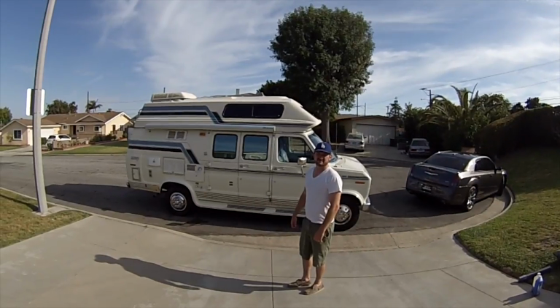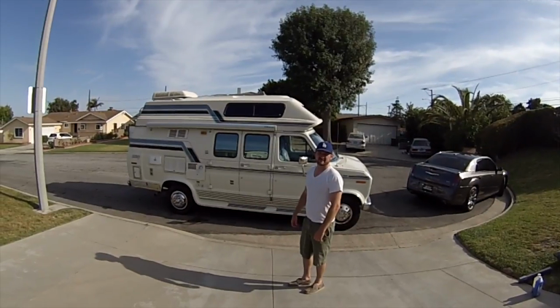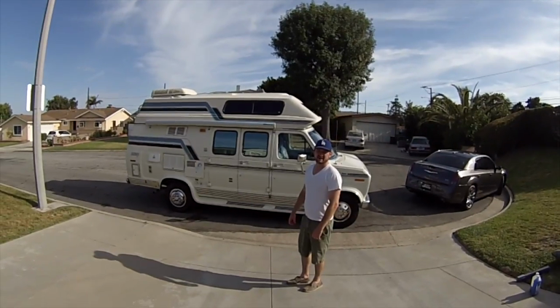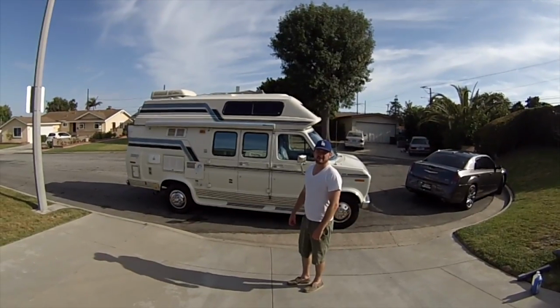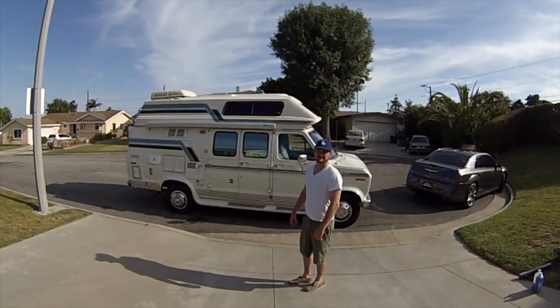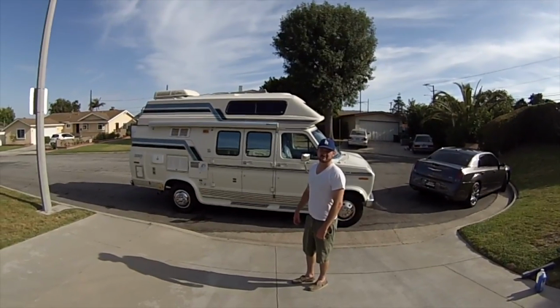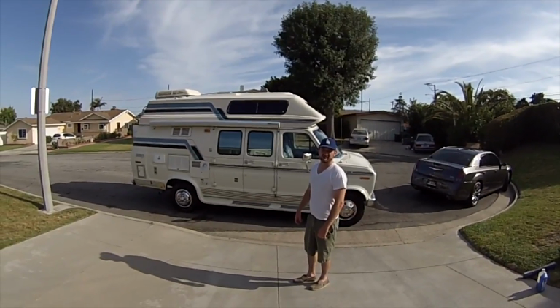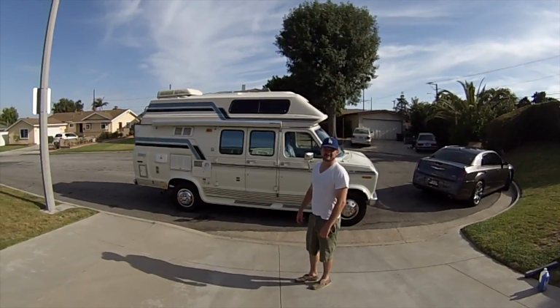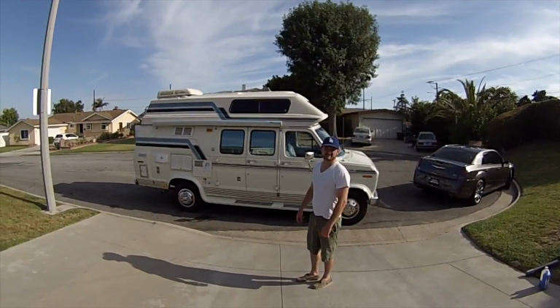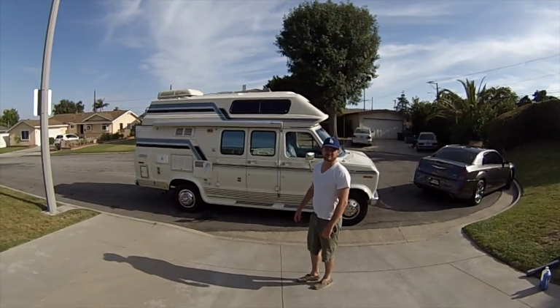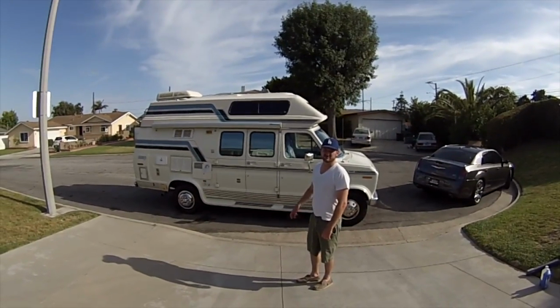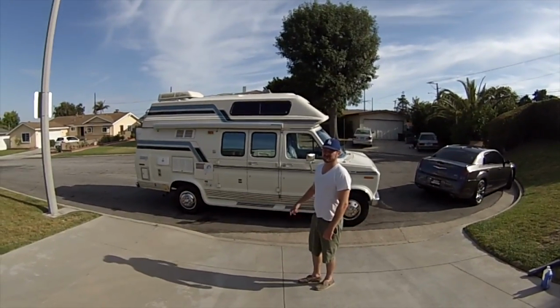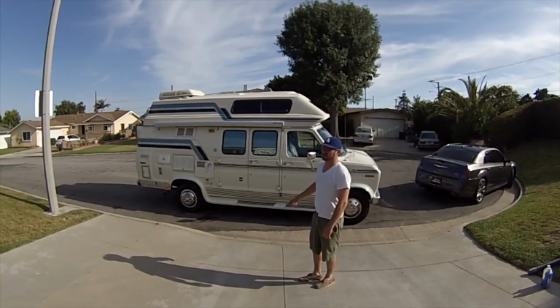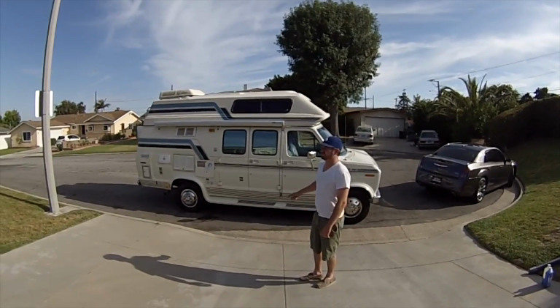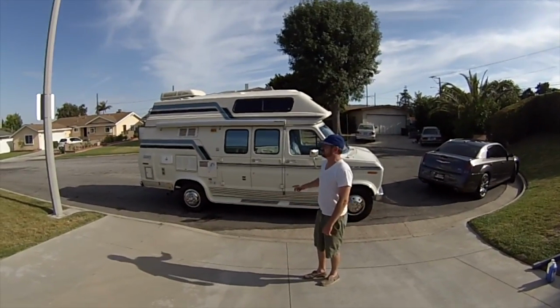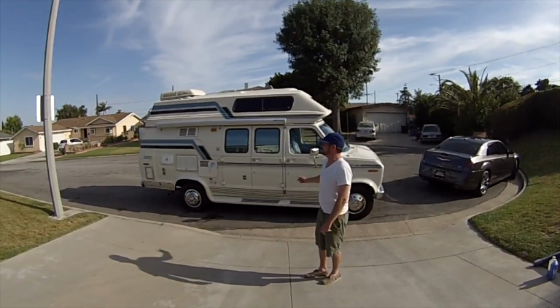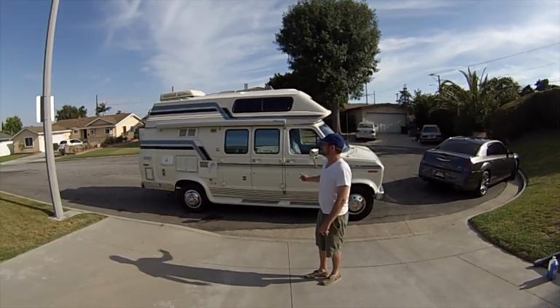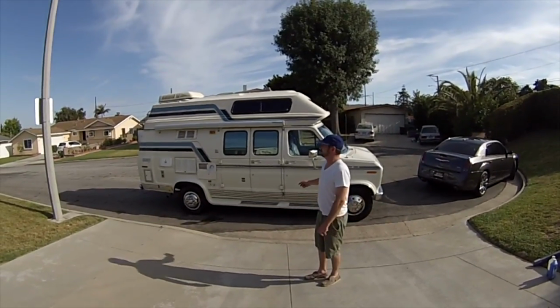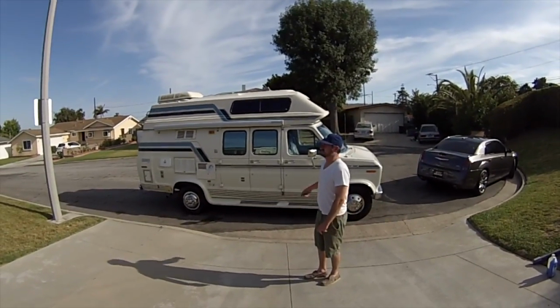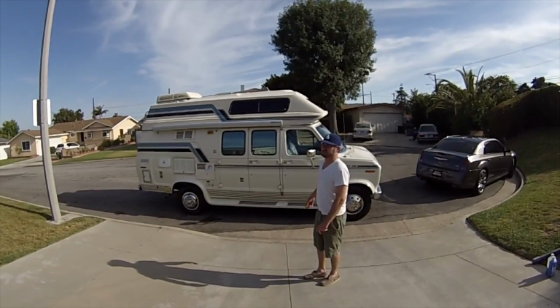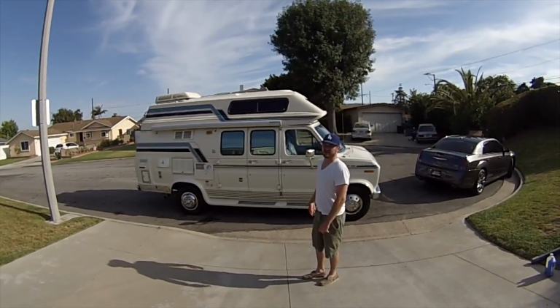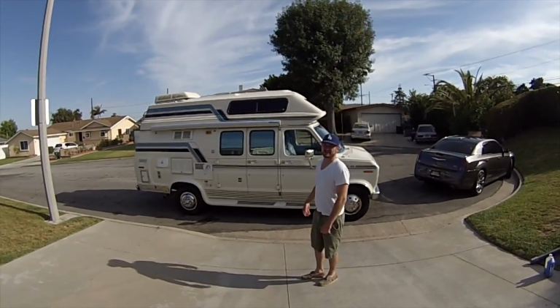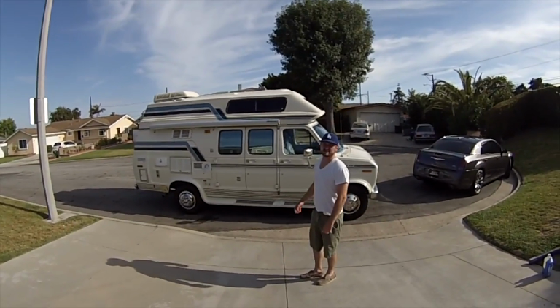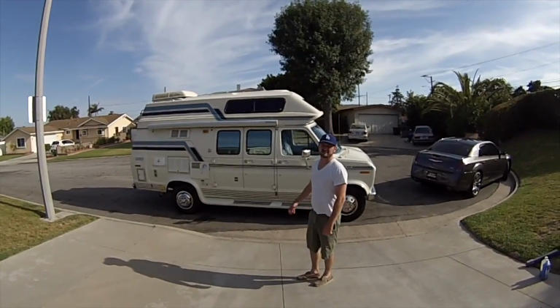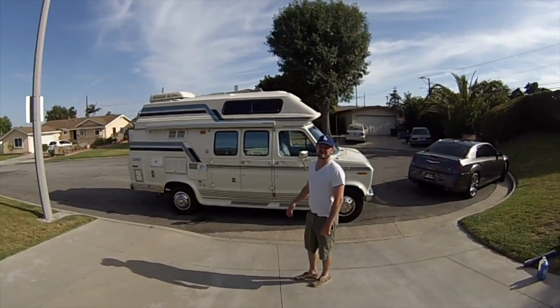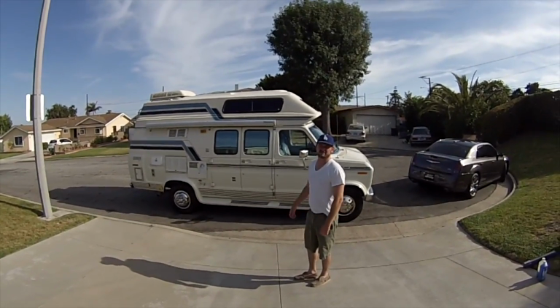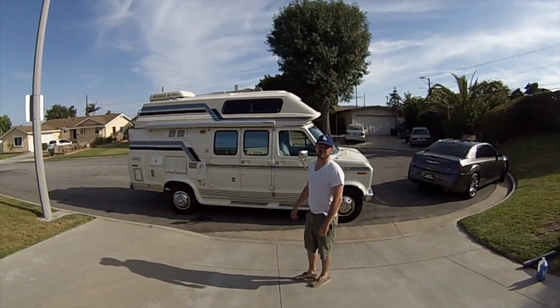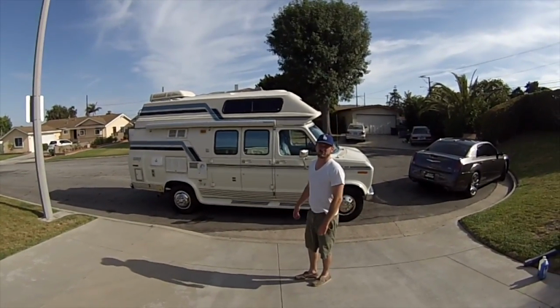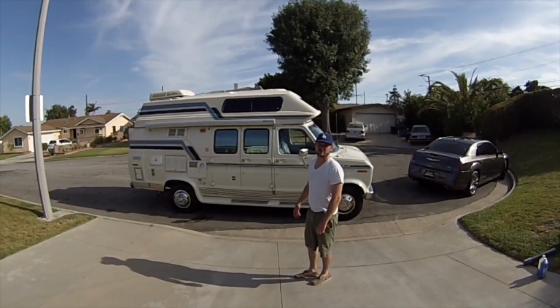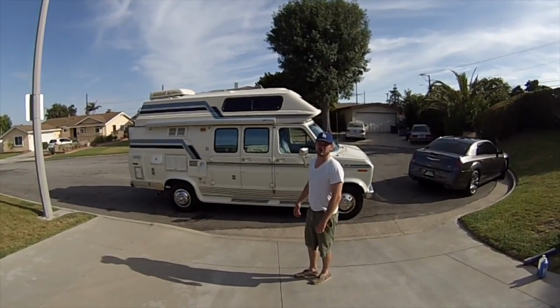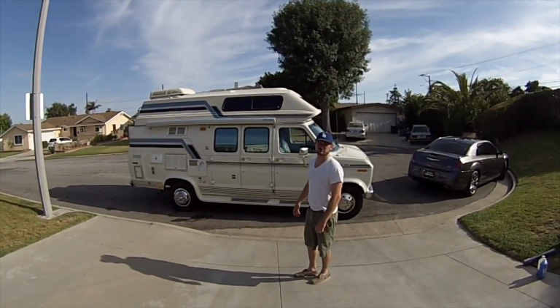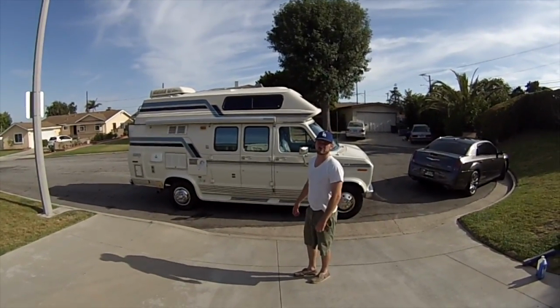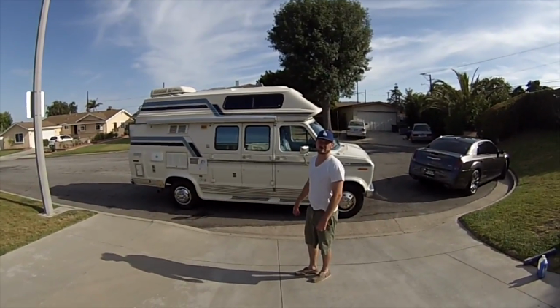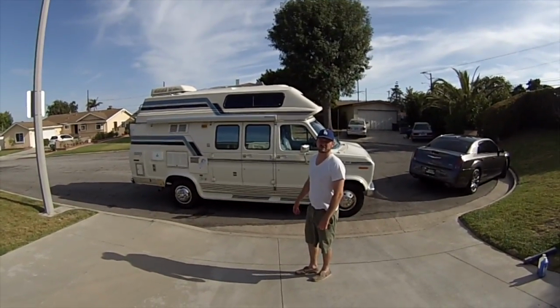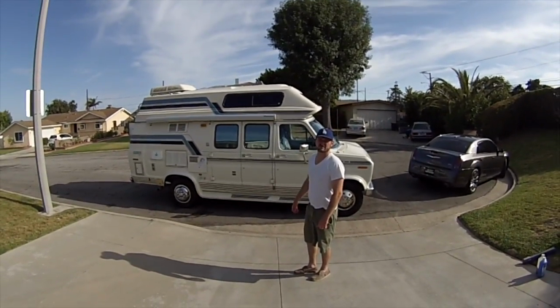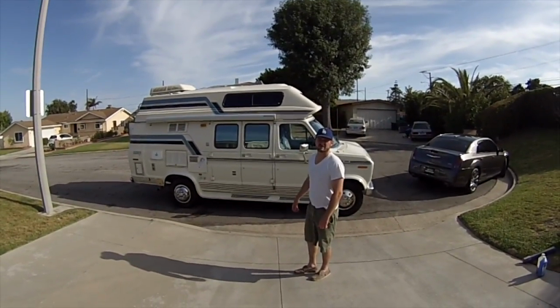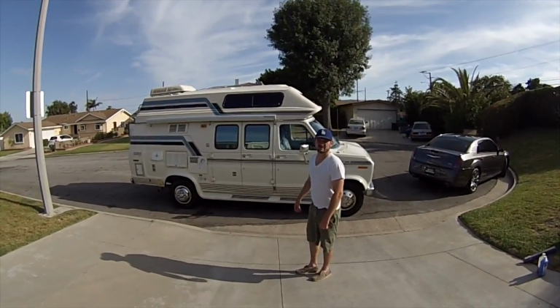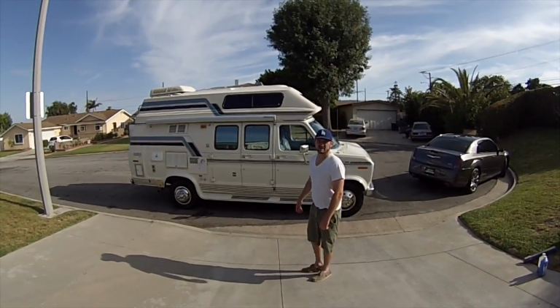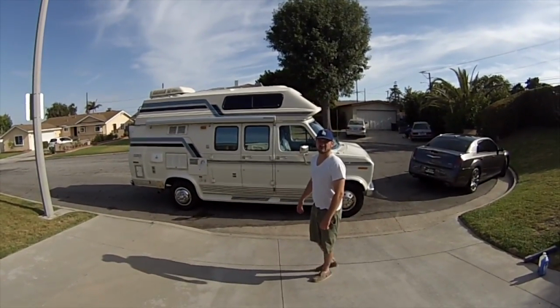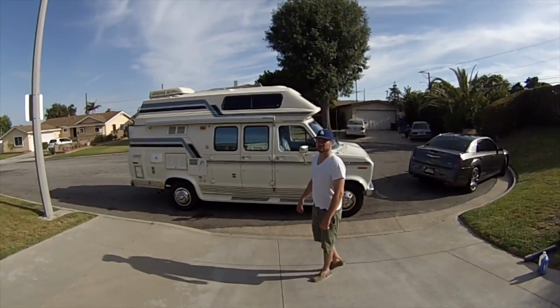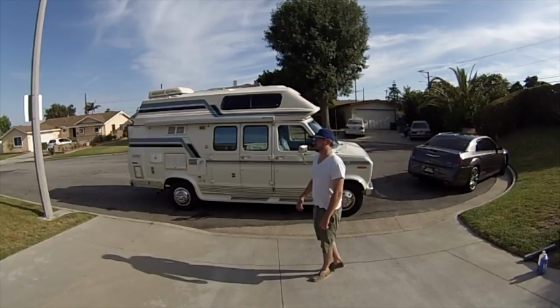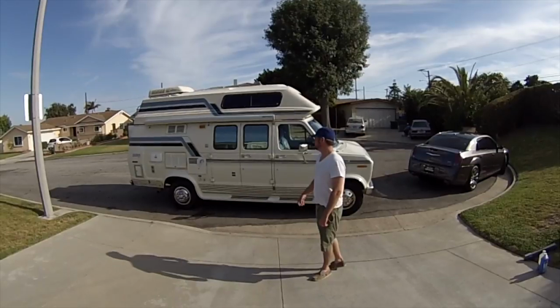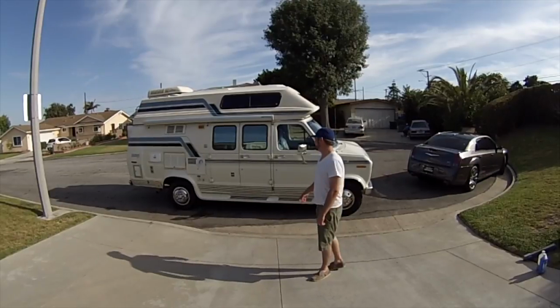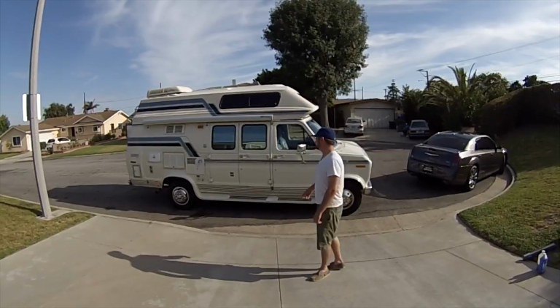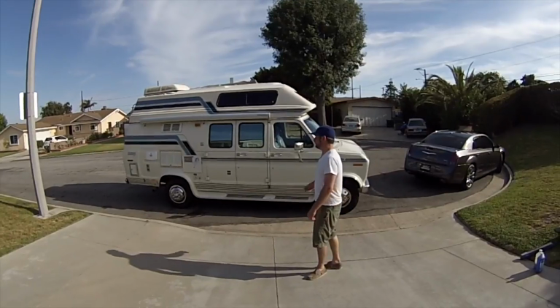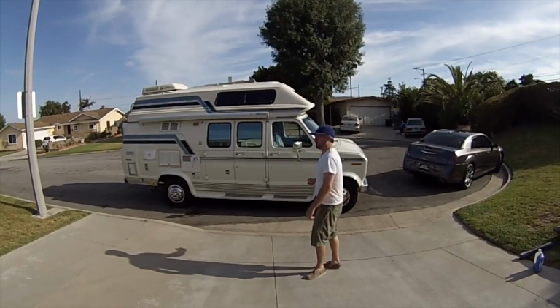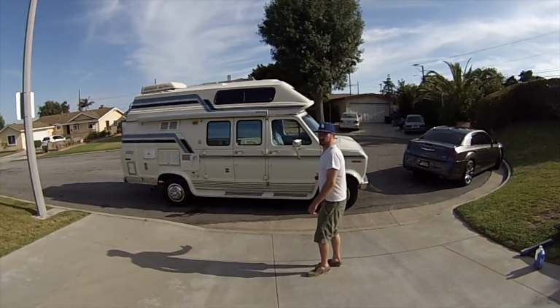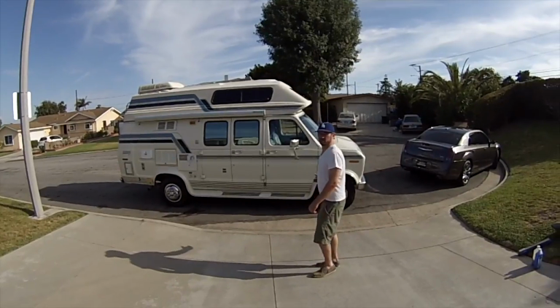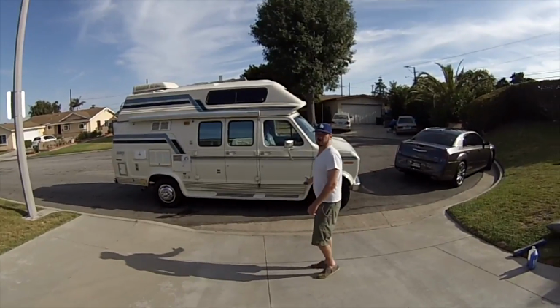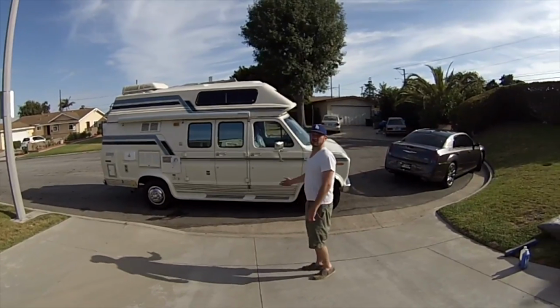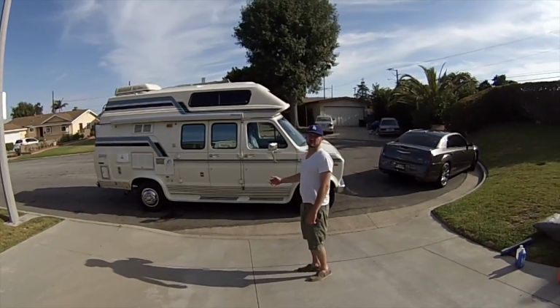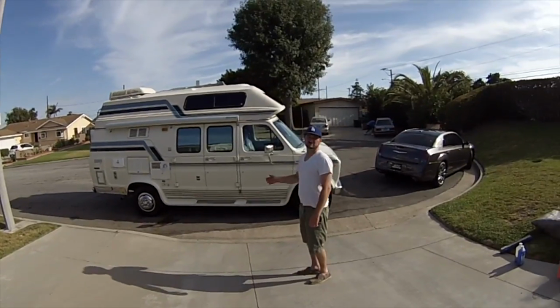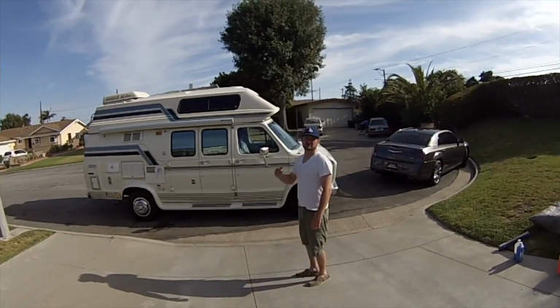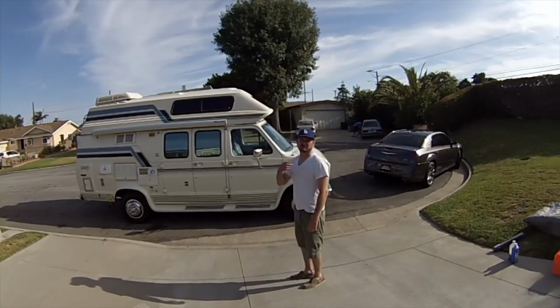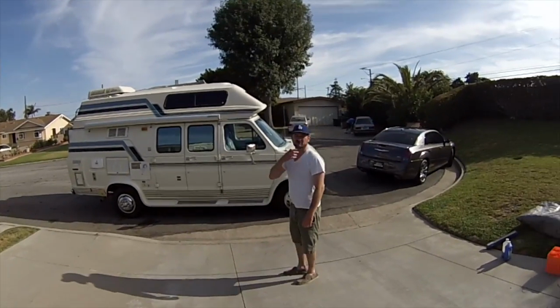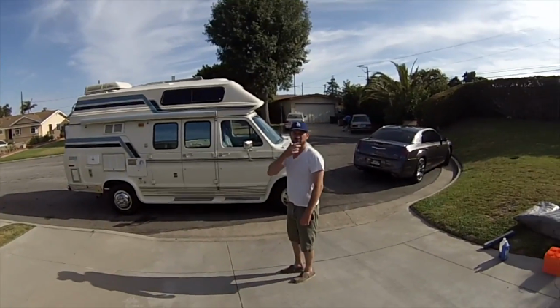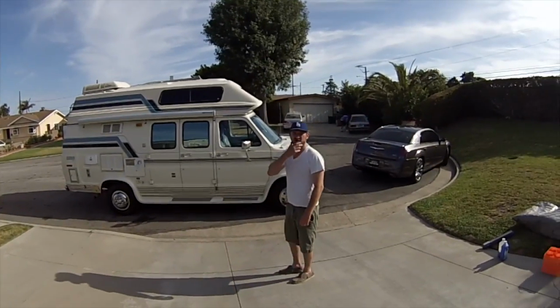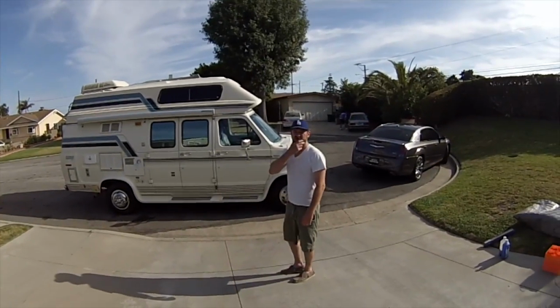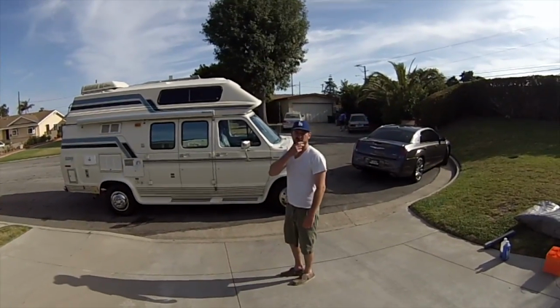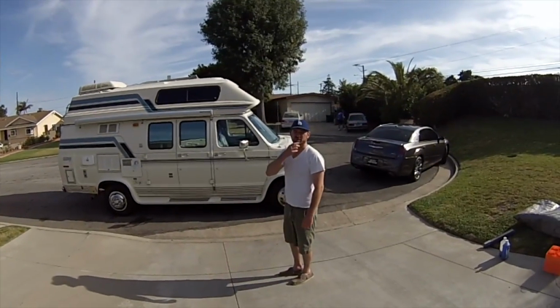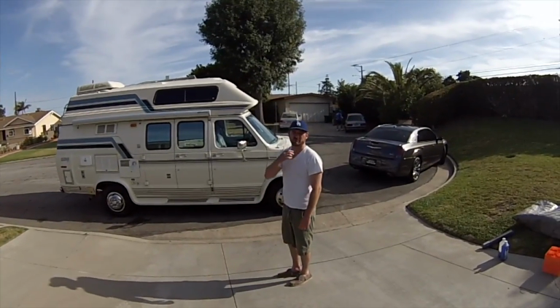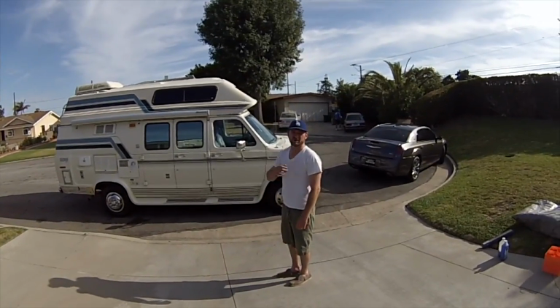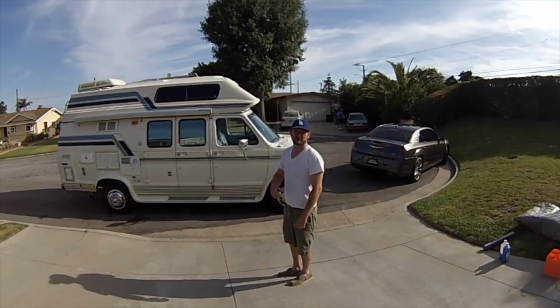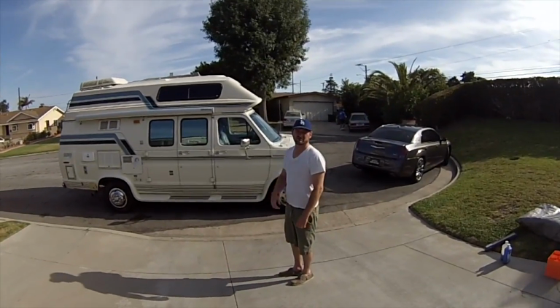Hi, this is Austin with my 1990 Ford Coachman. I just wanted to take you on a walk around and show you a little bit about it.